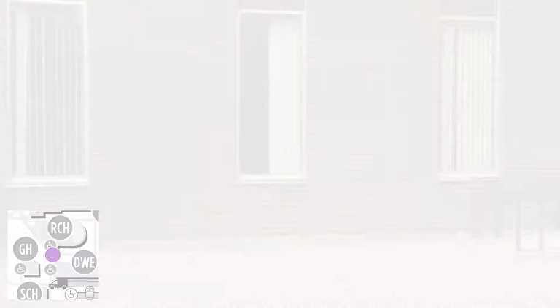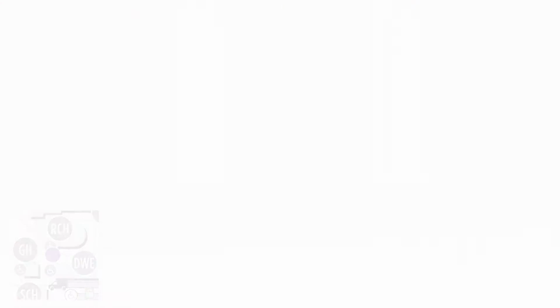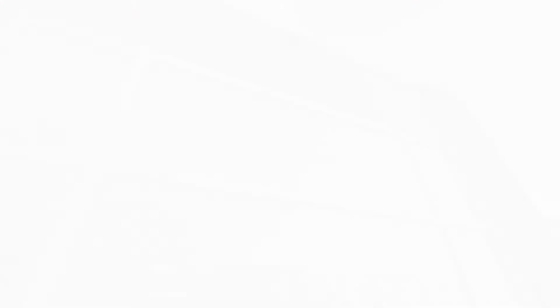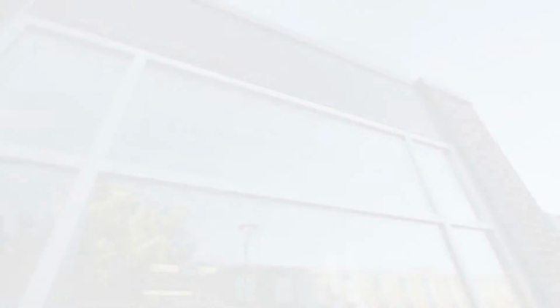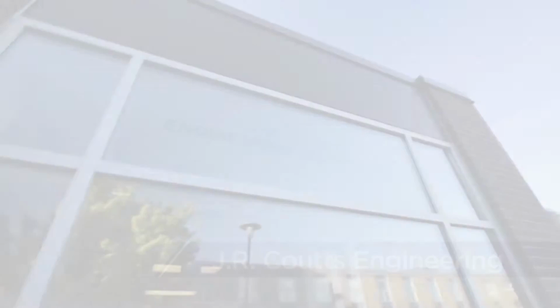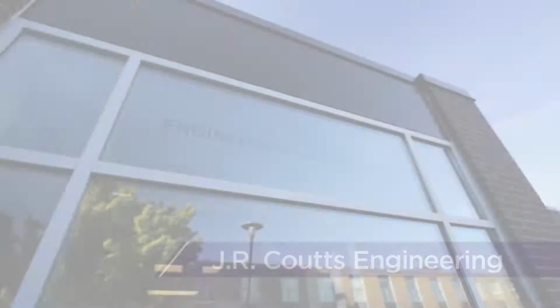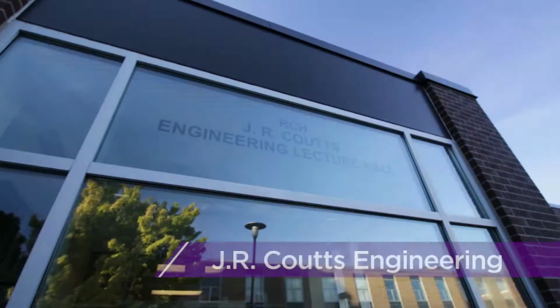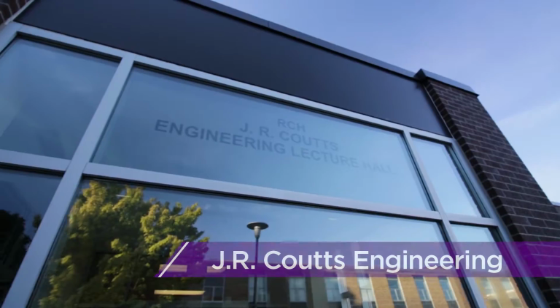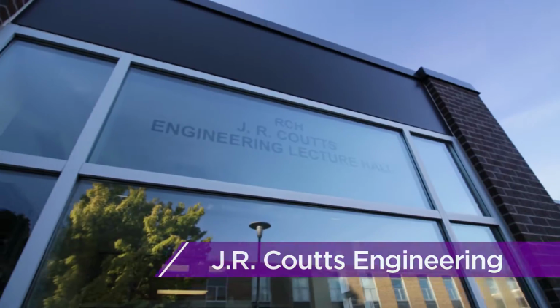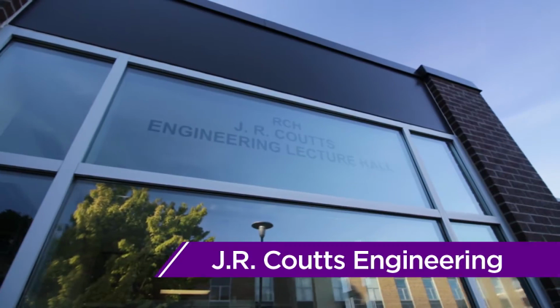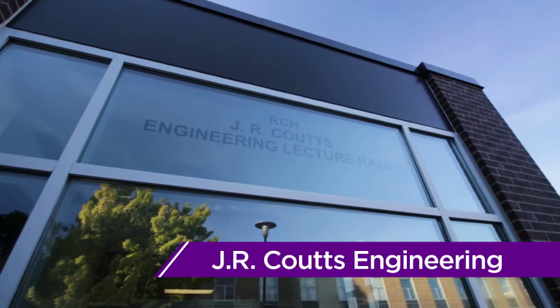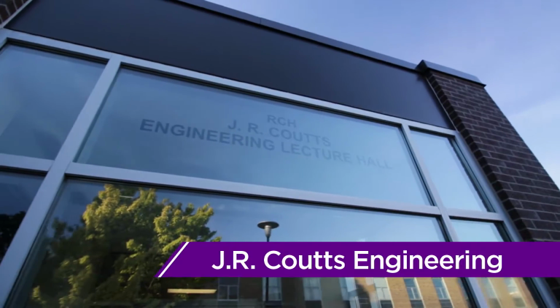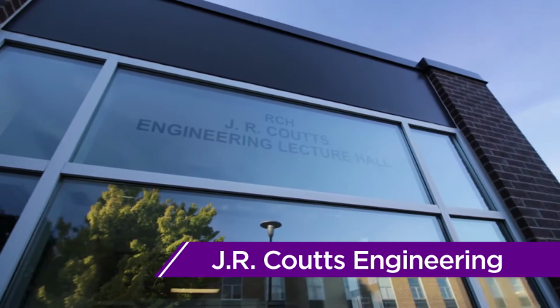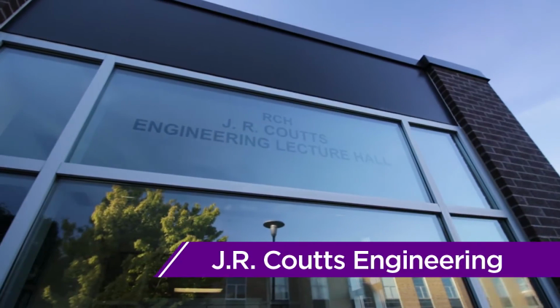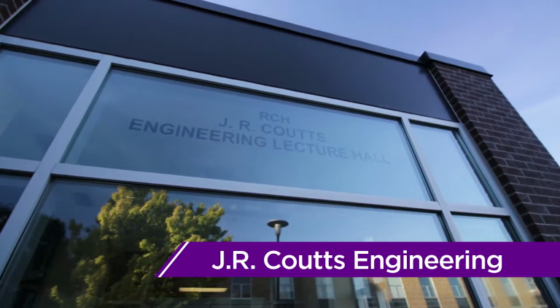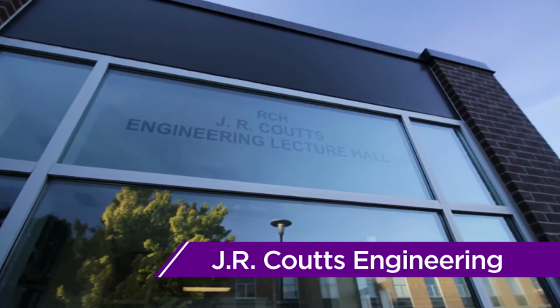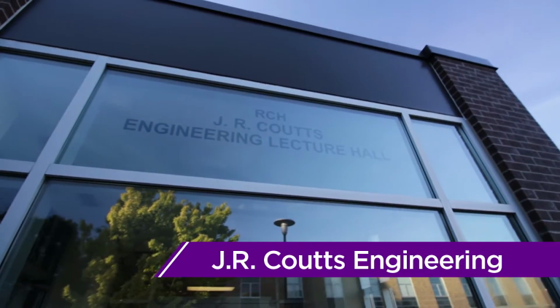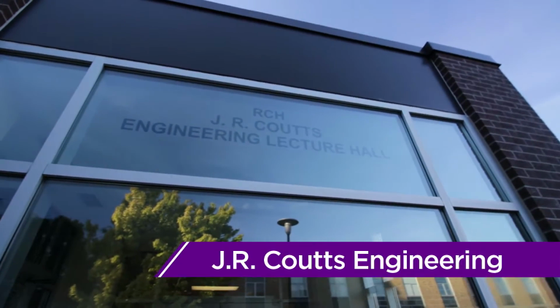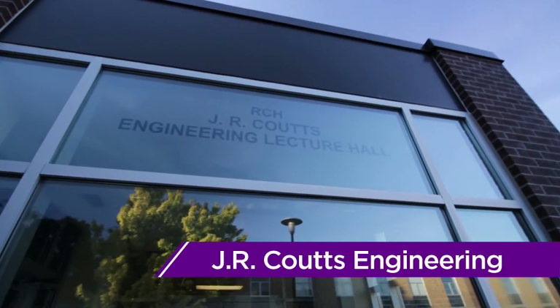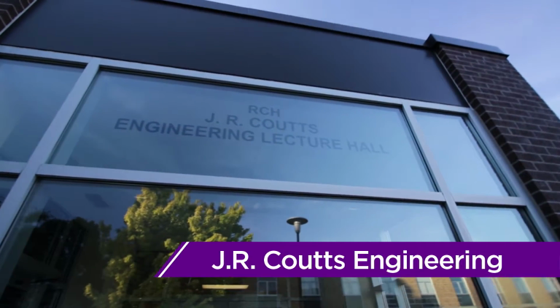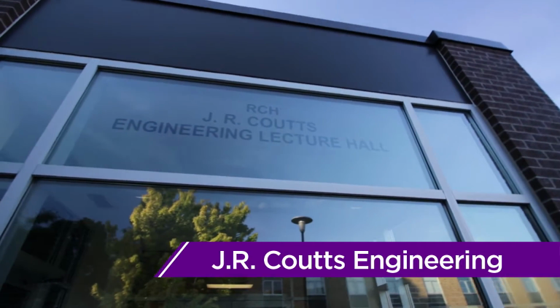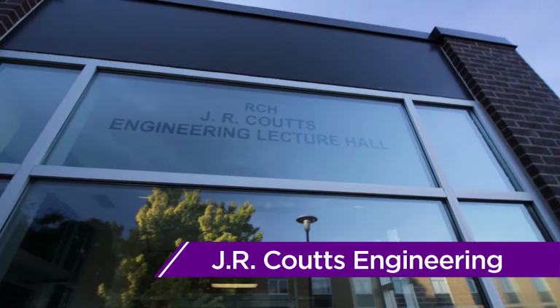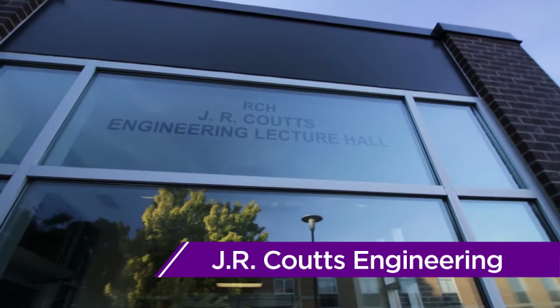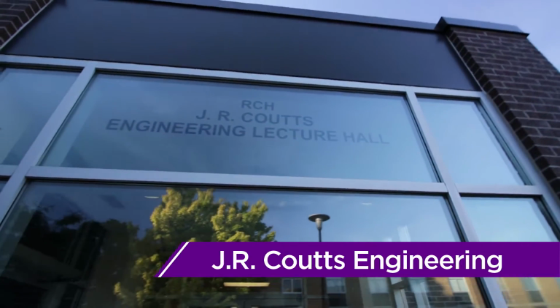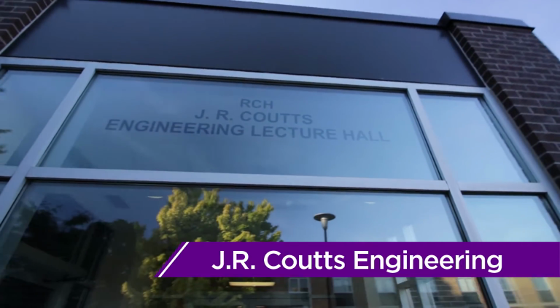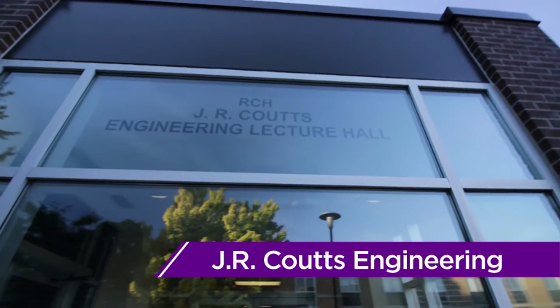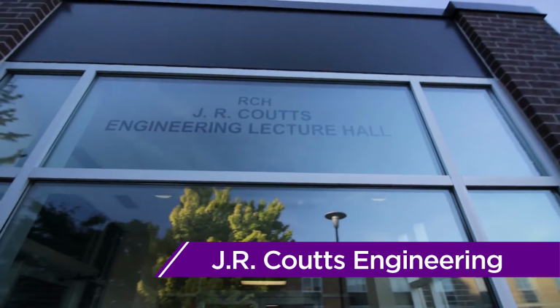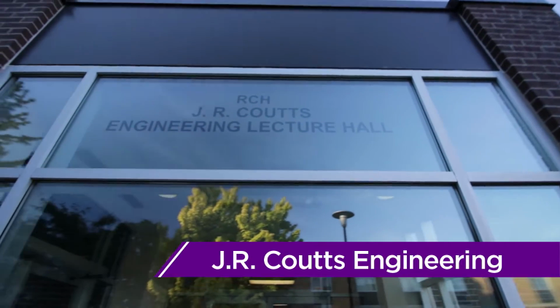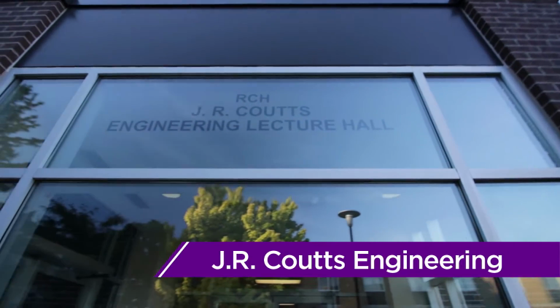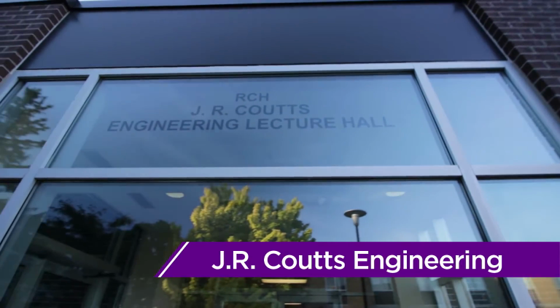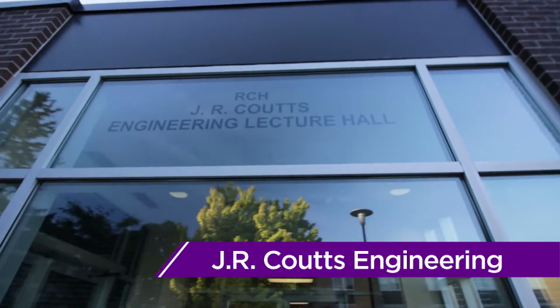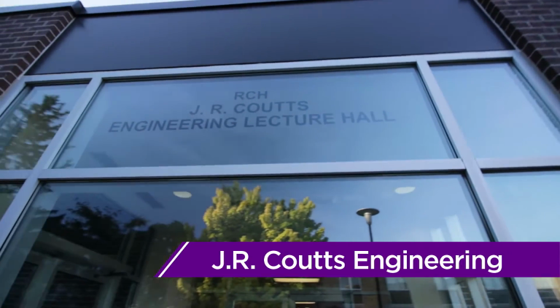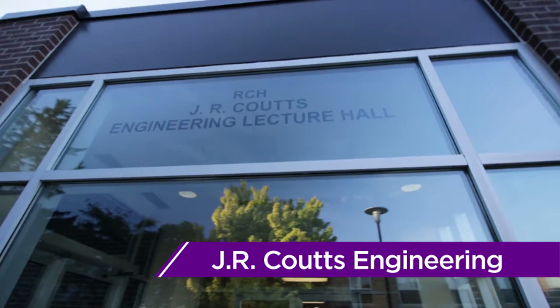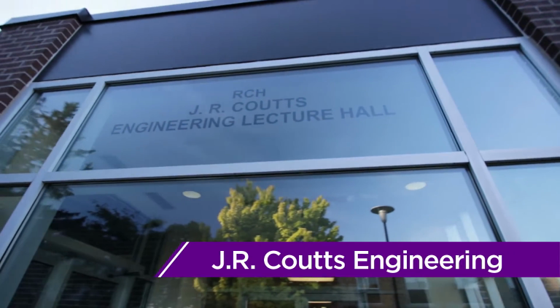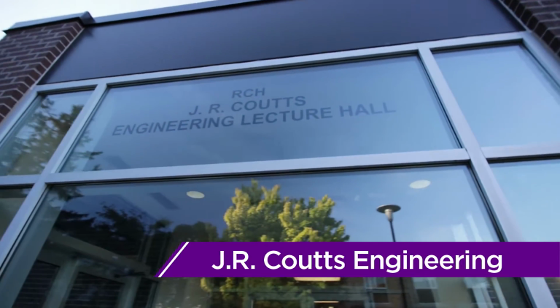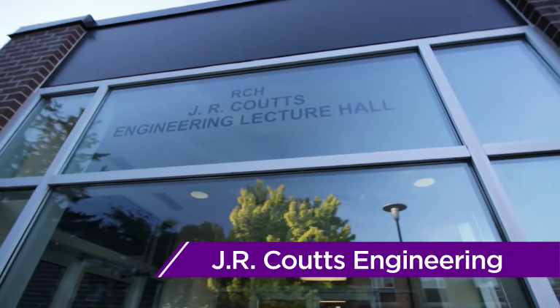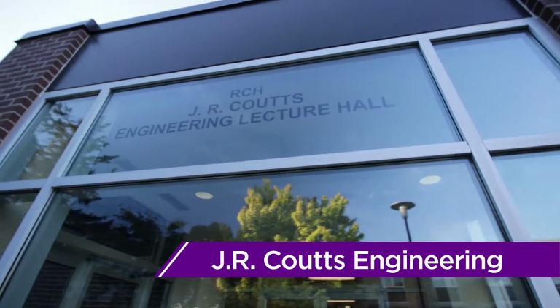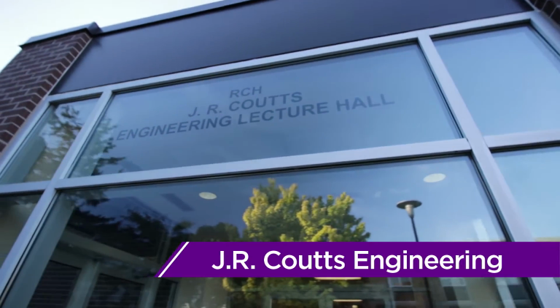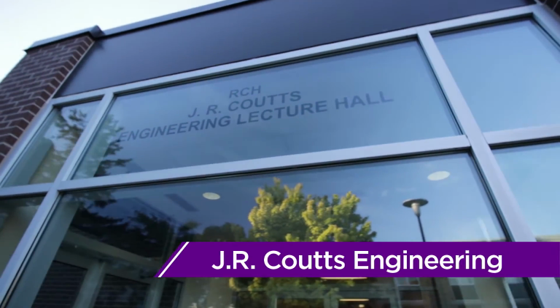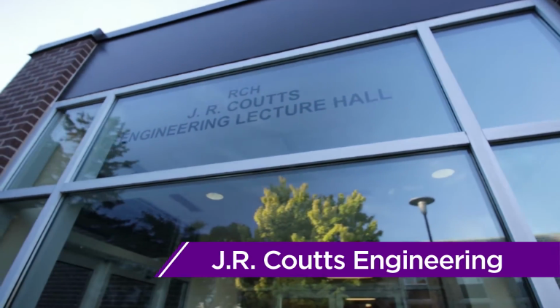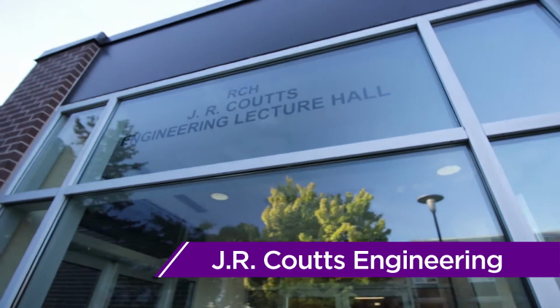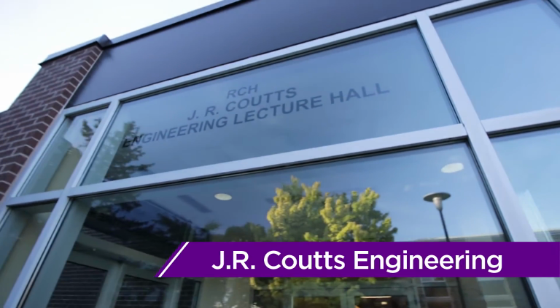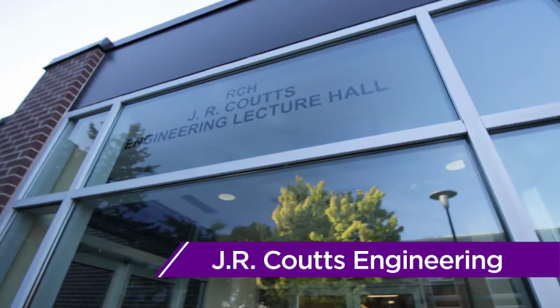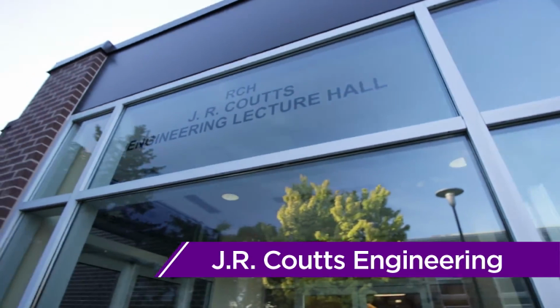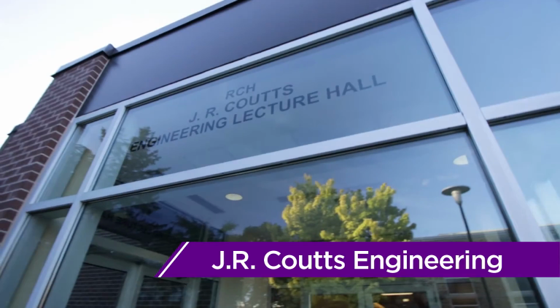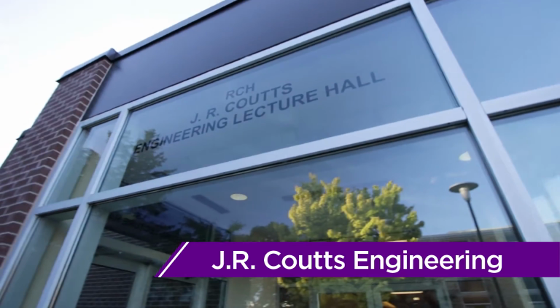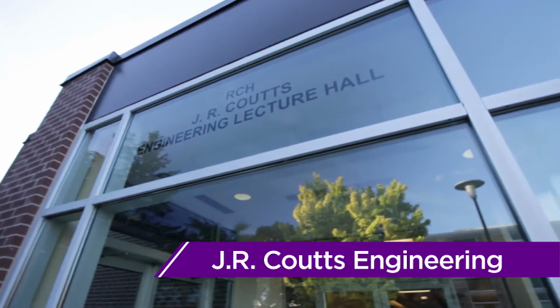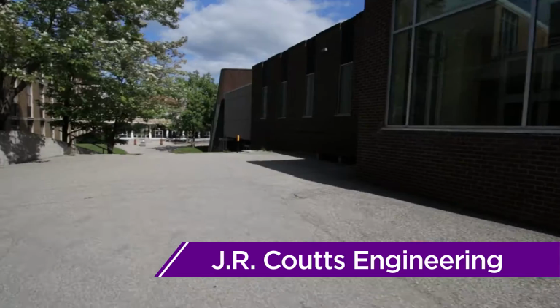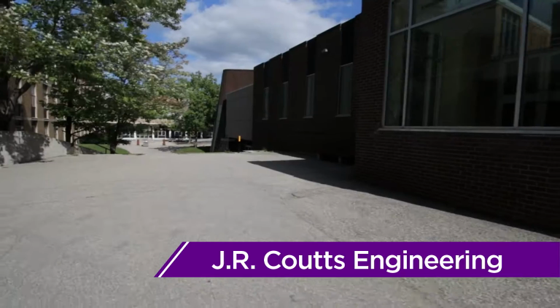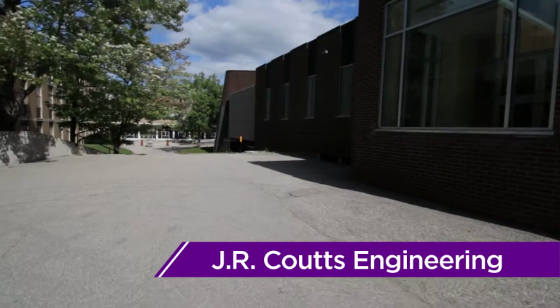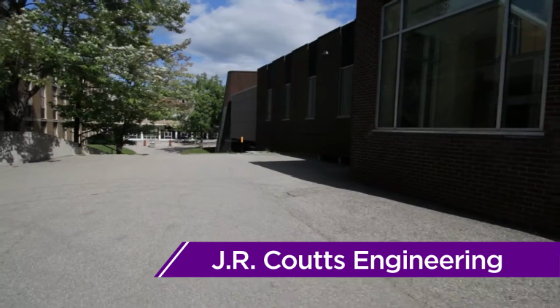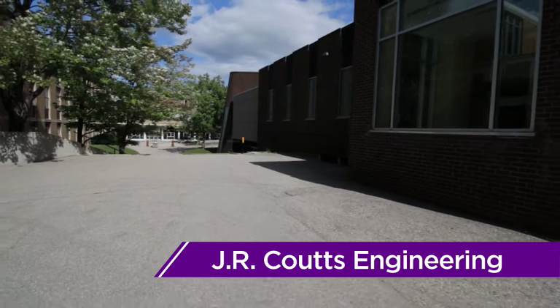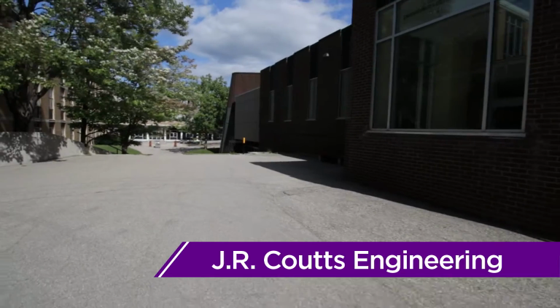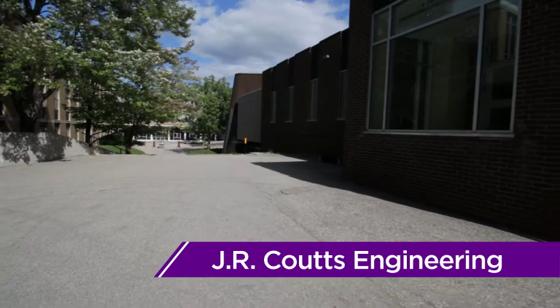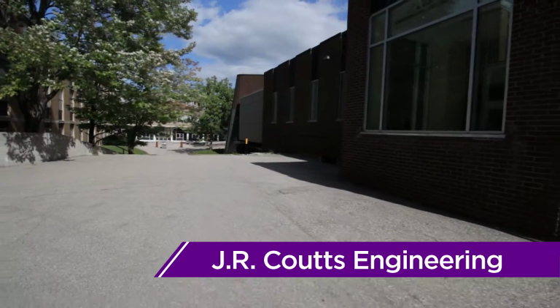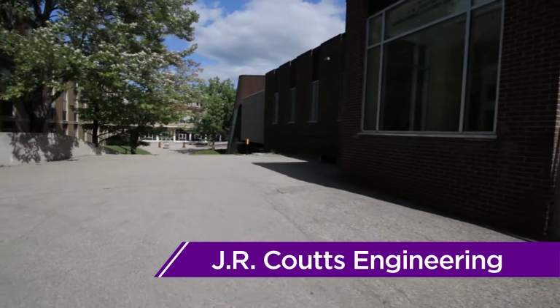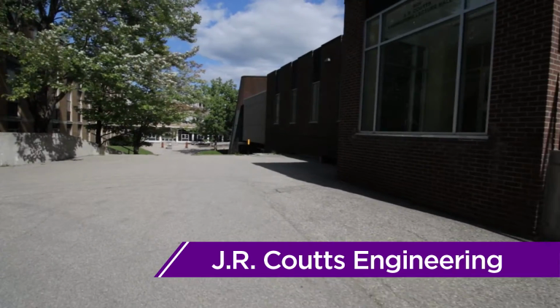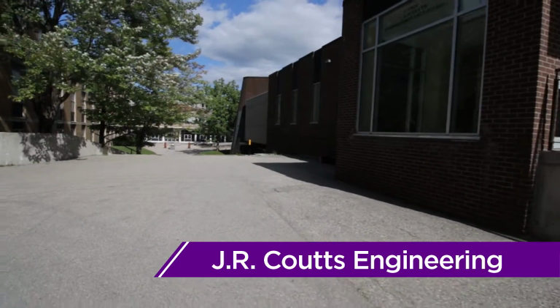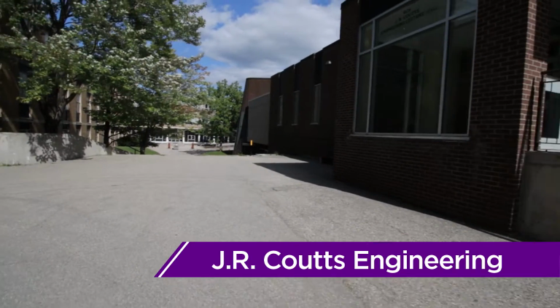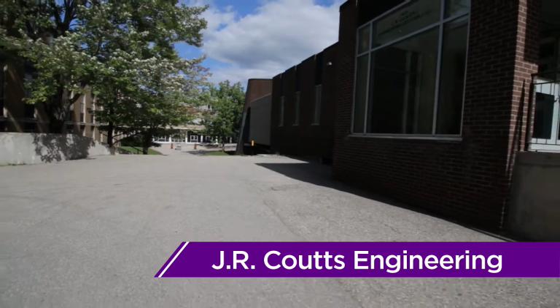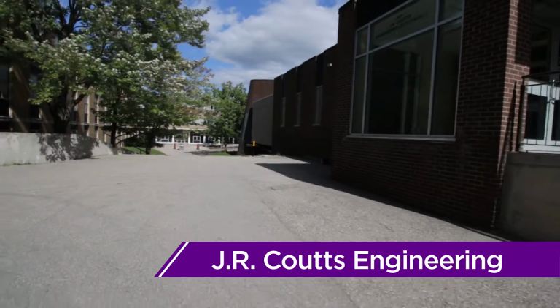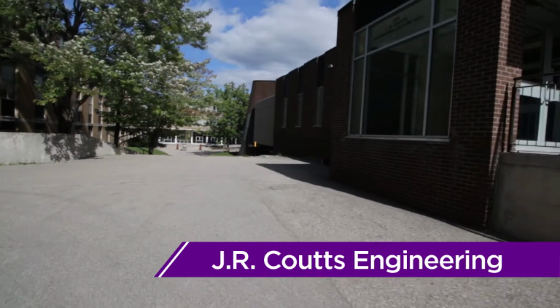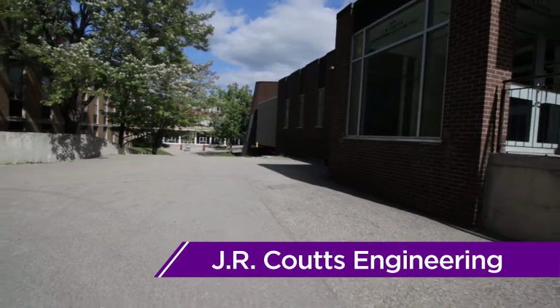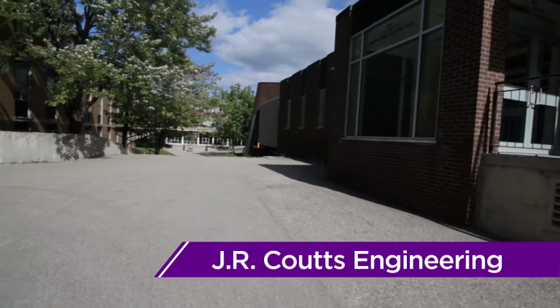Like DWE, J.R. Coutts Engineering Lecture Hall, or RCH for short, holds many lecture halls.